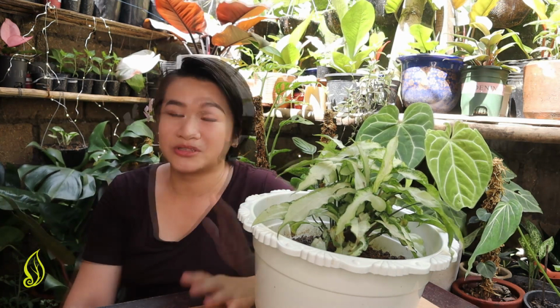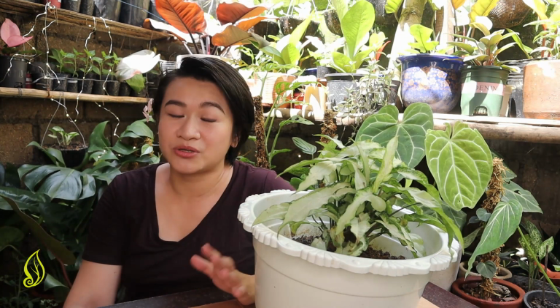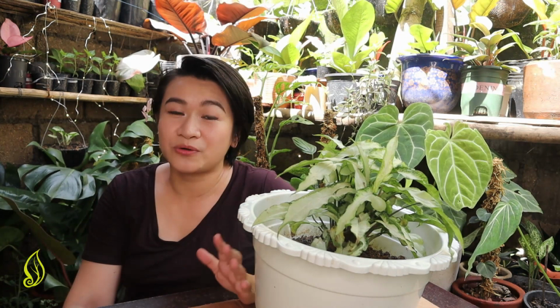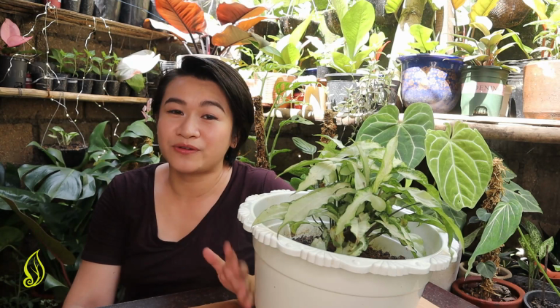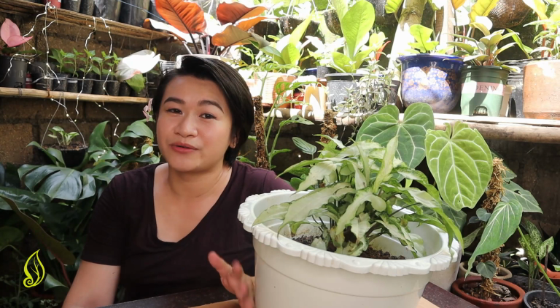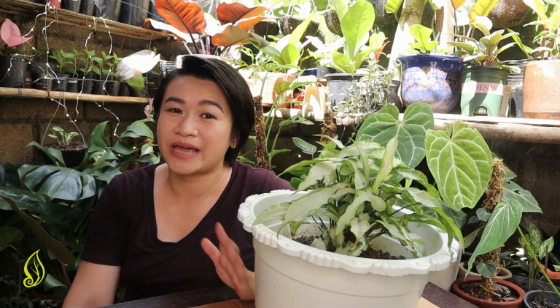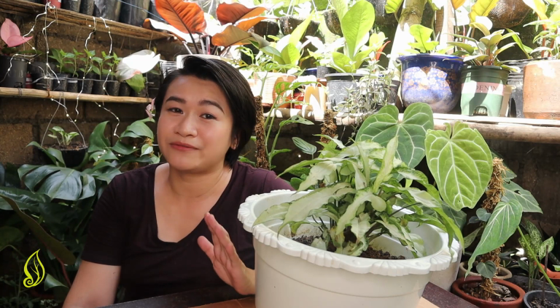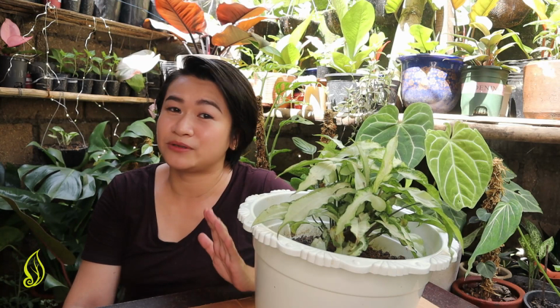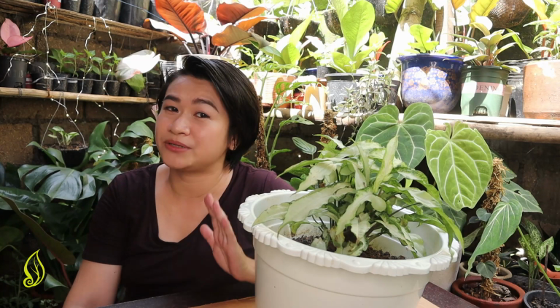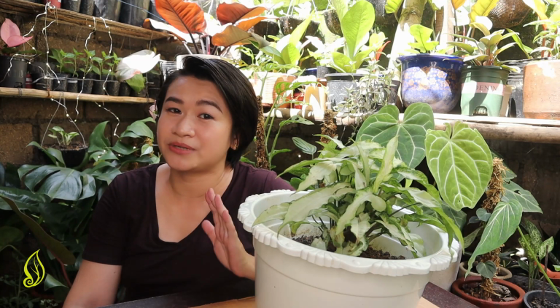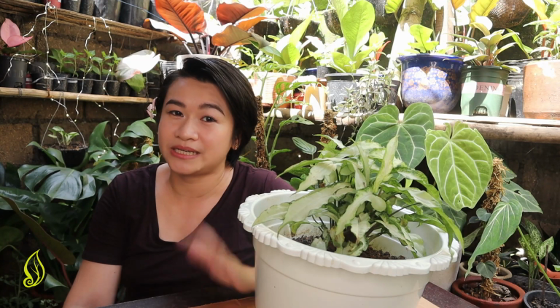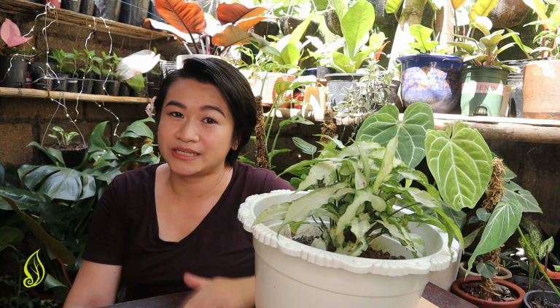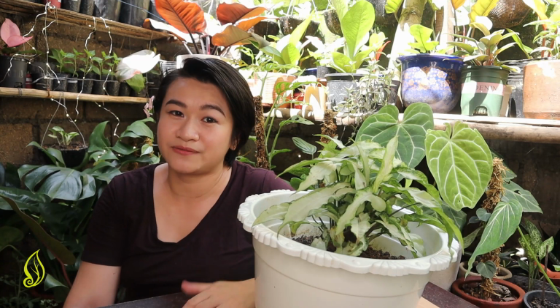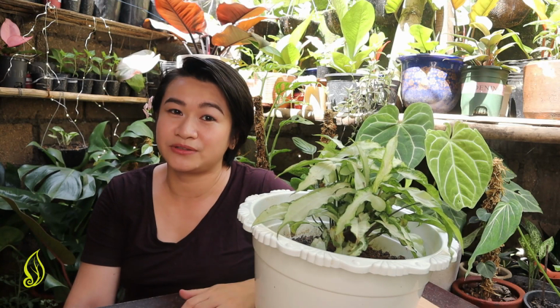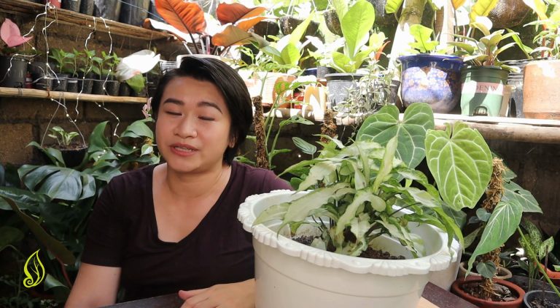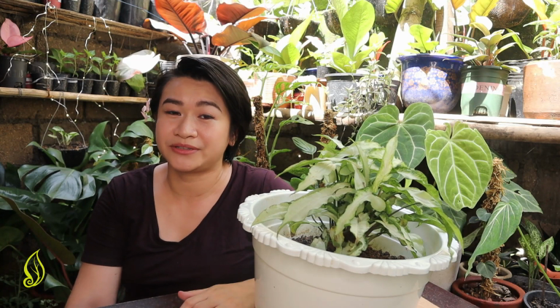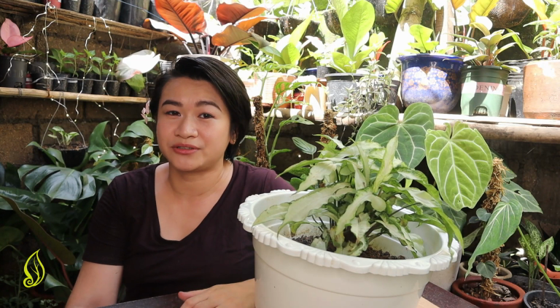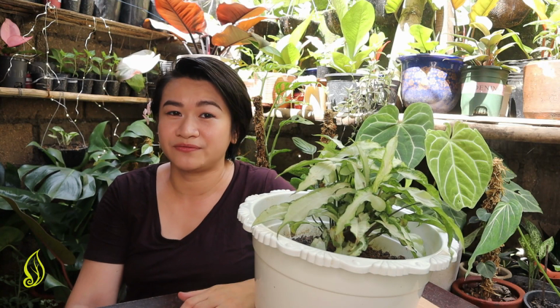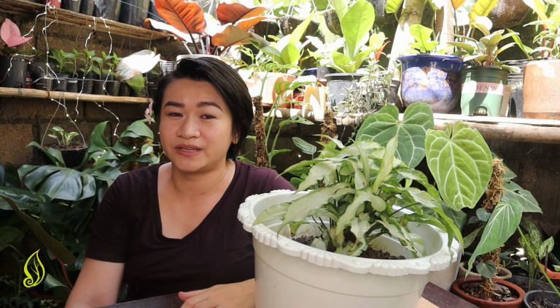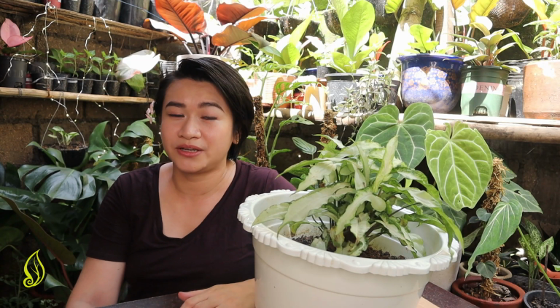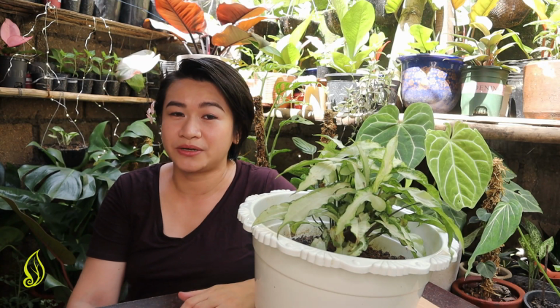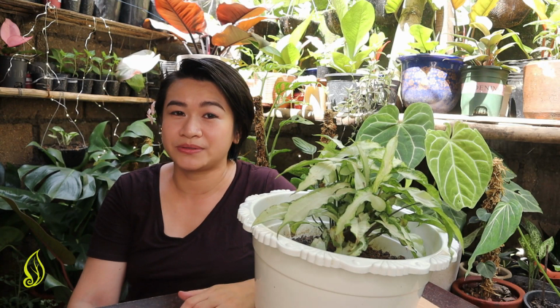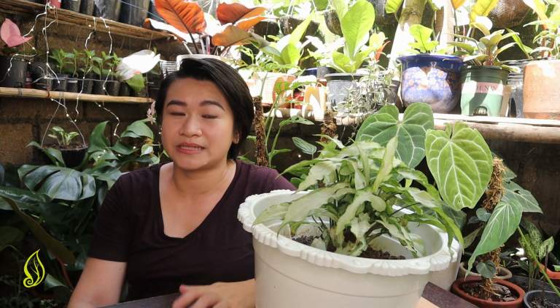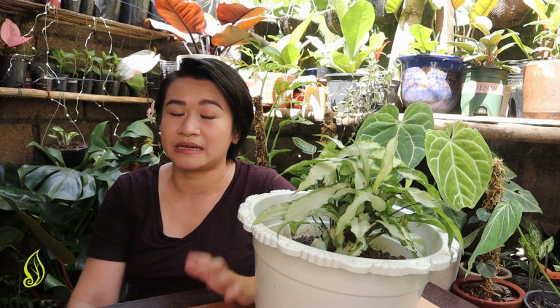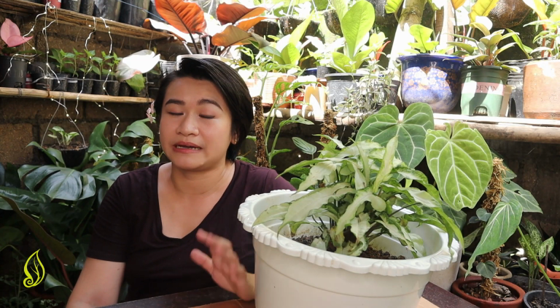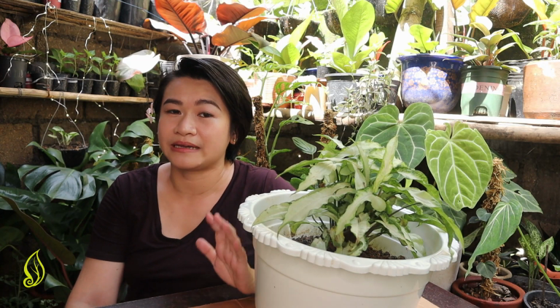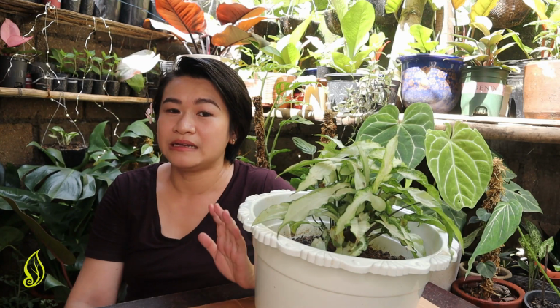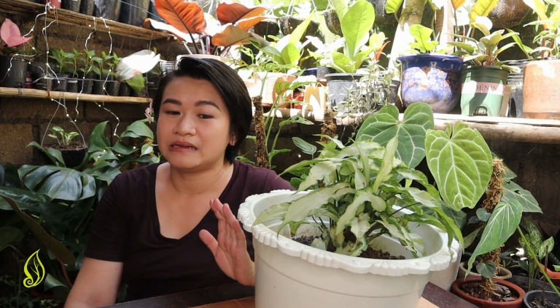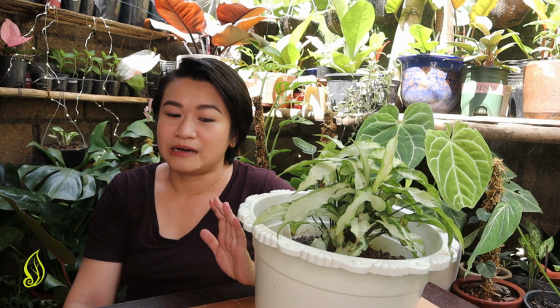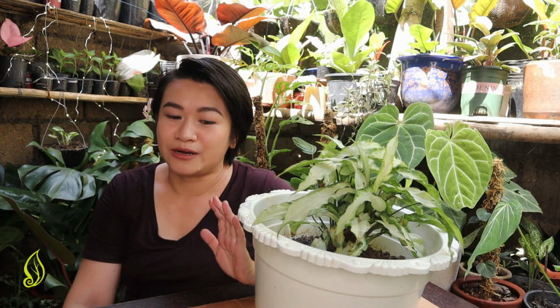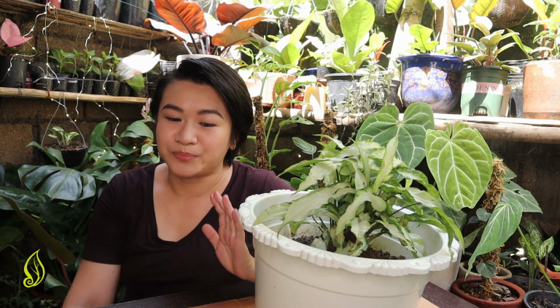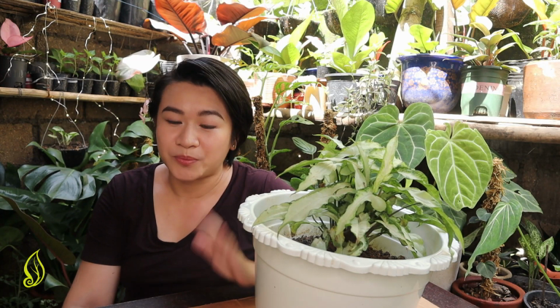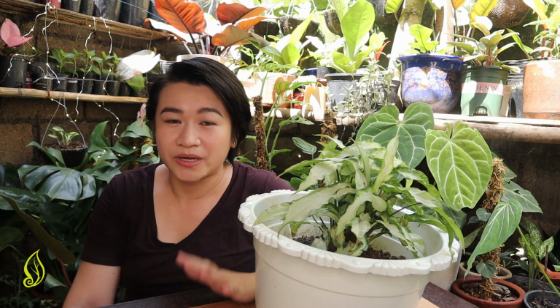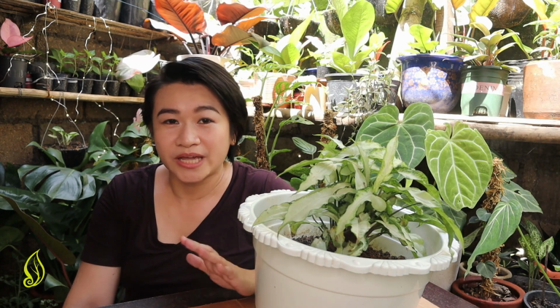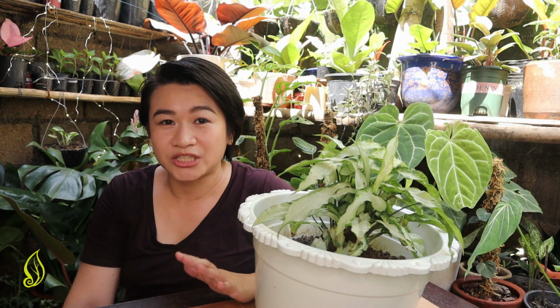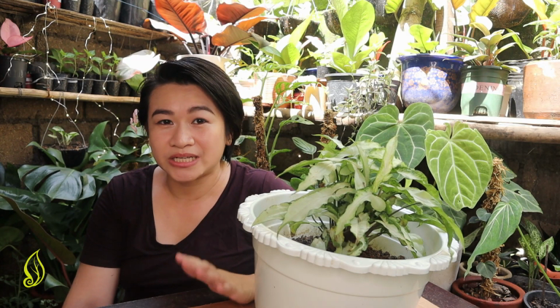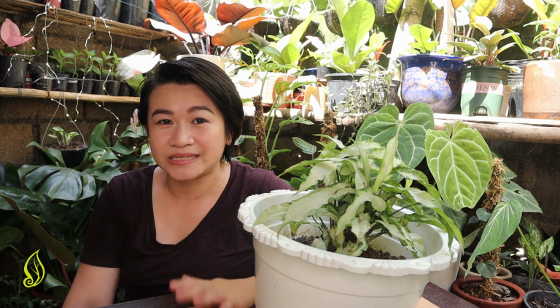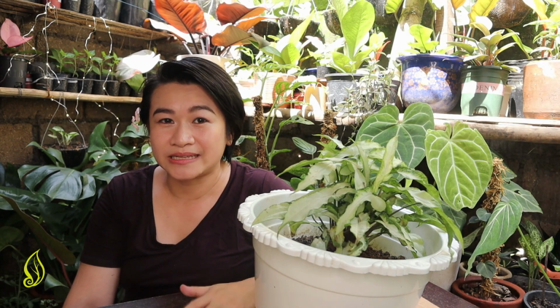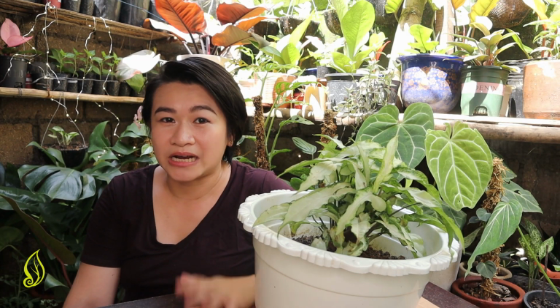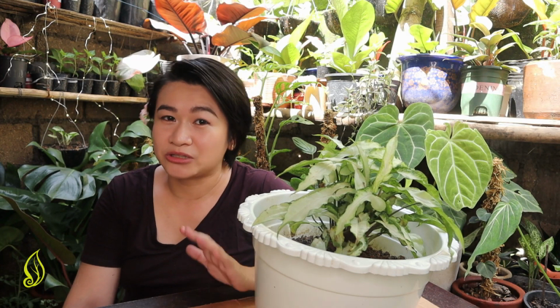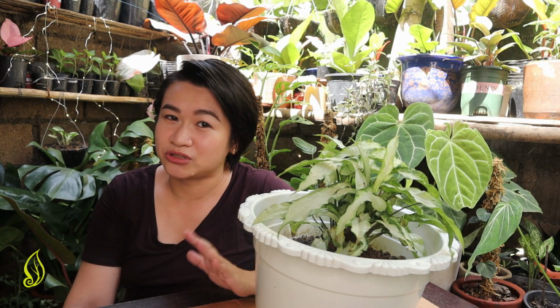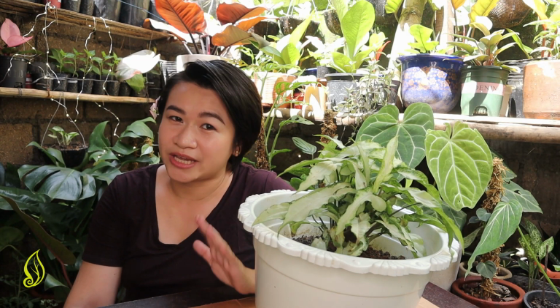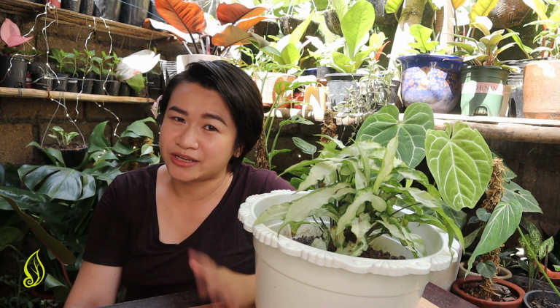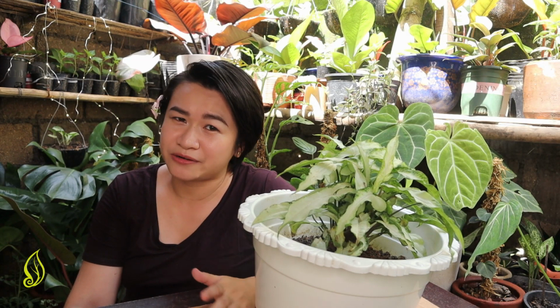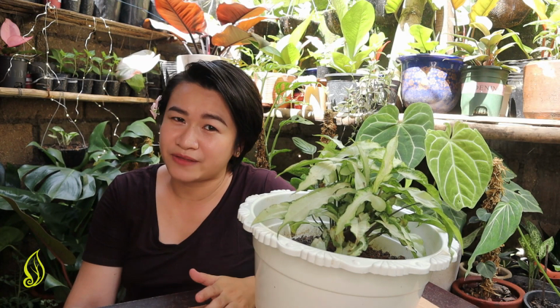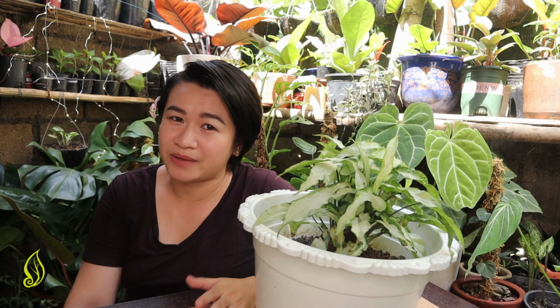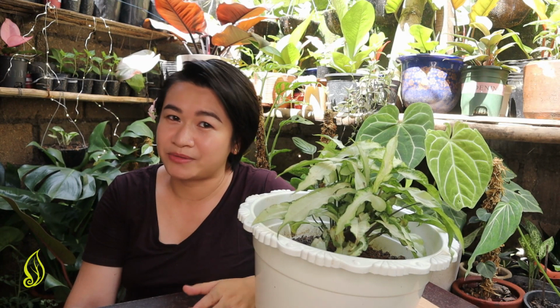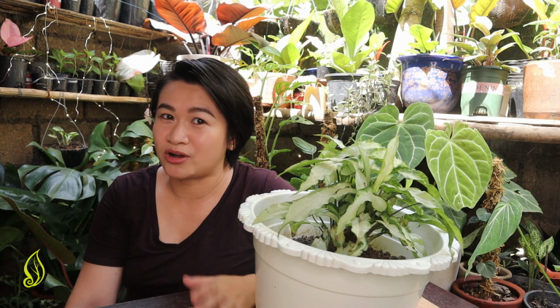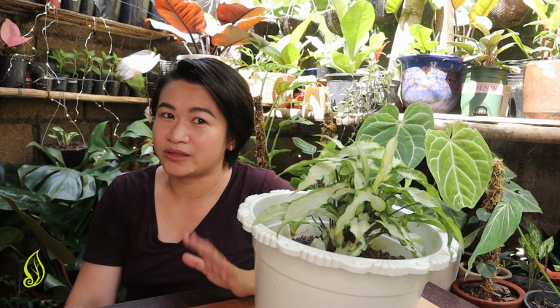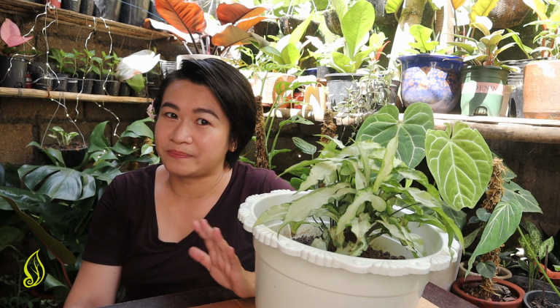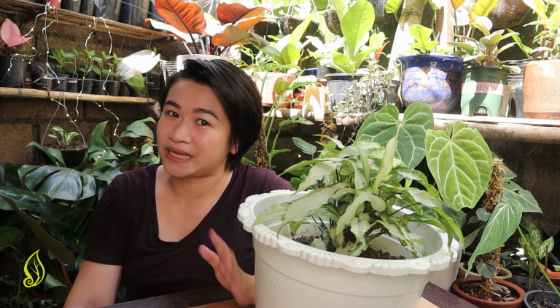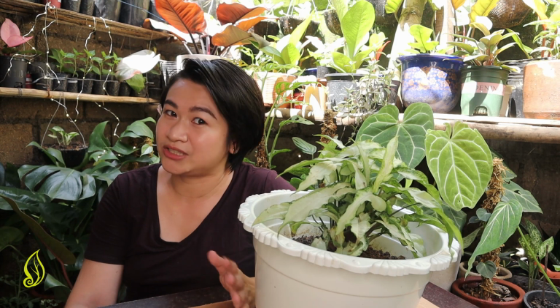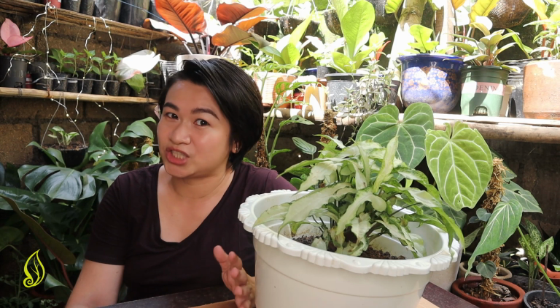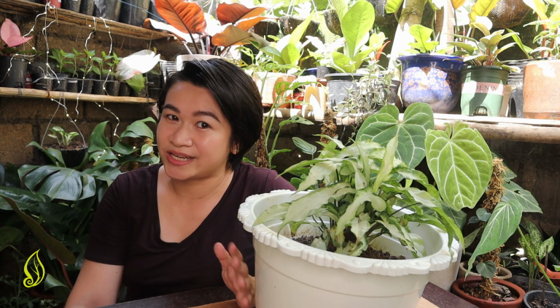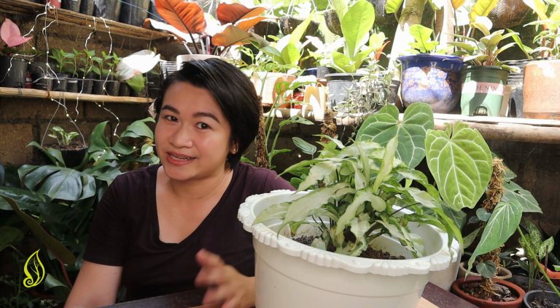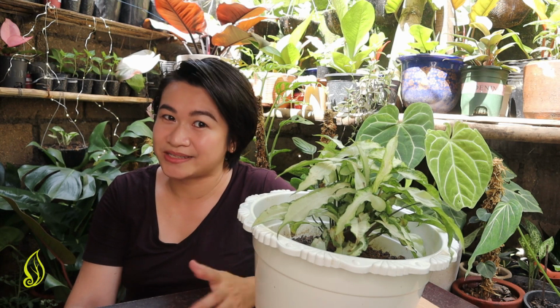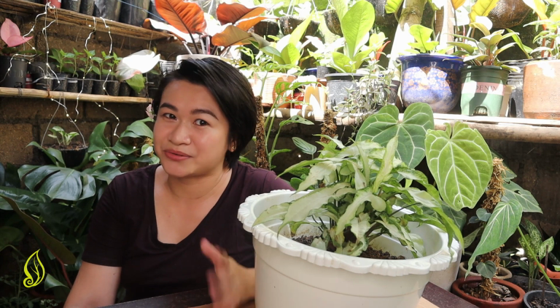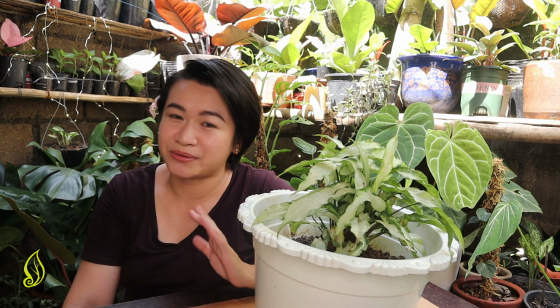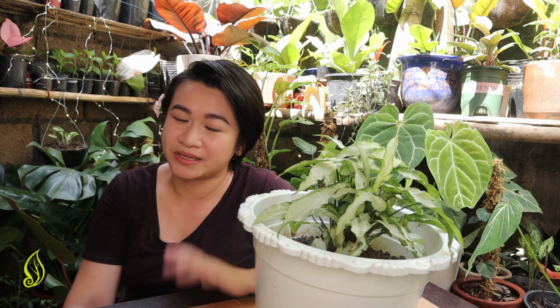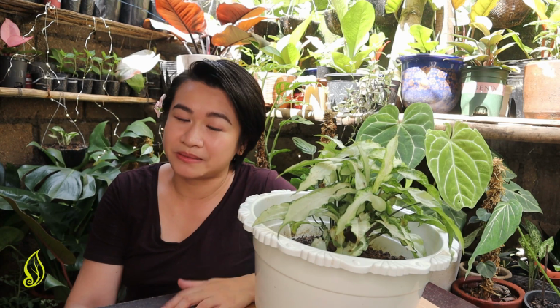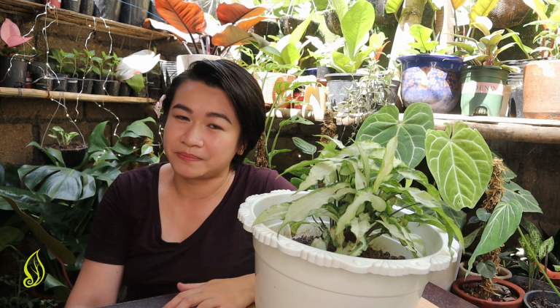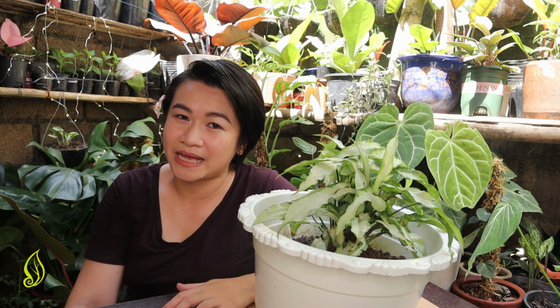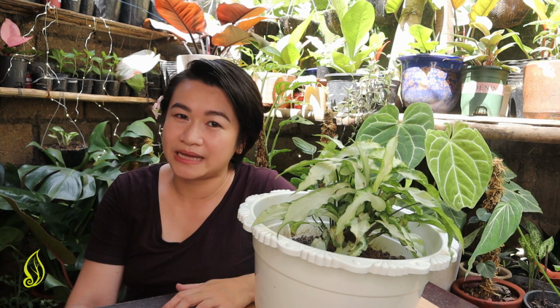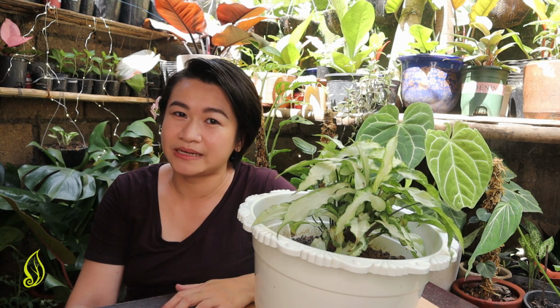So far, we have only released Lodendron videos like propagations and how to take care of them and all the plant chicas surrounding the plant.